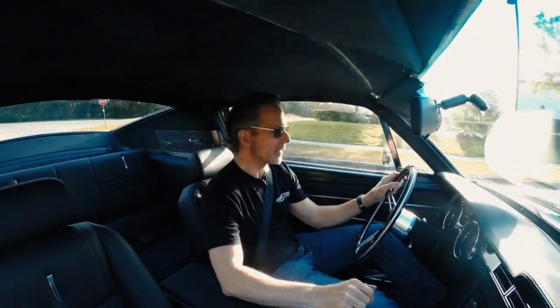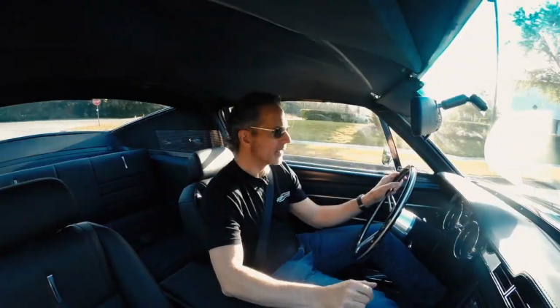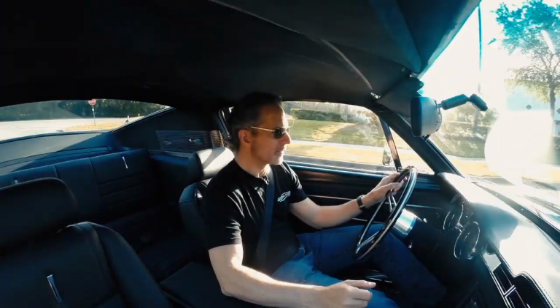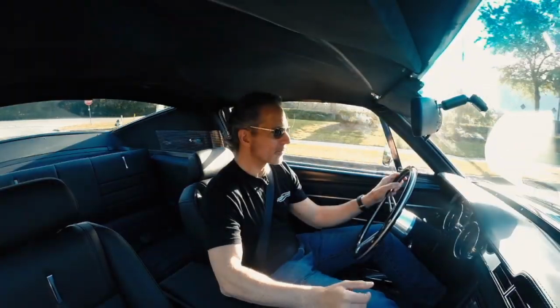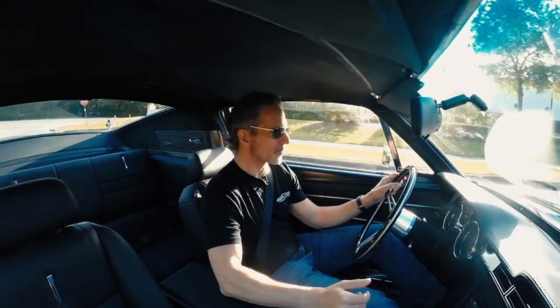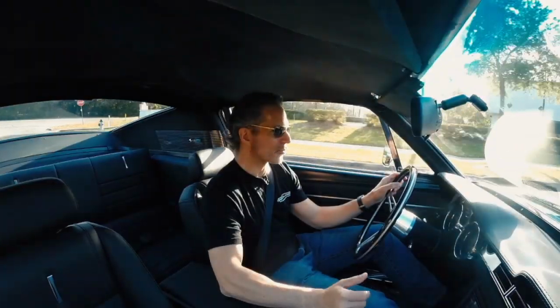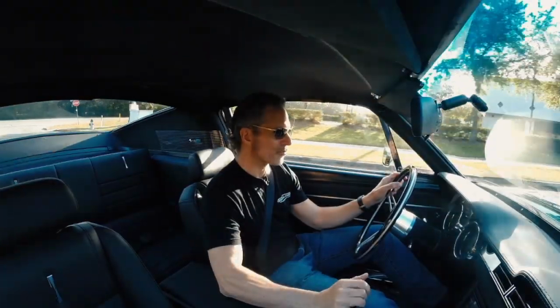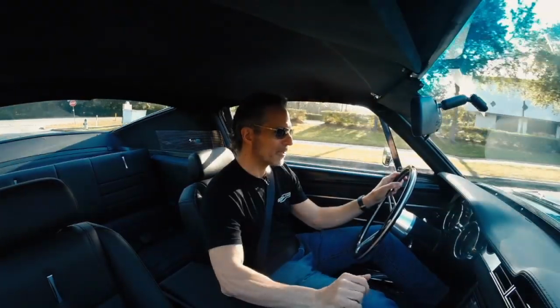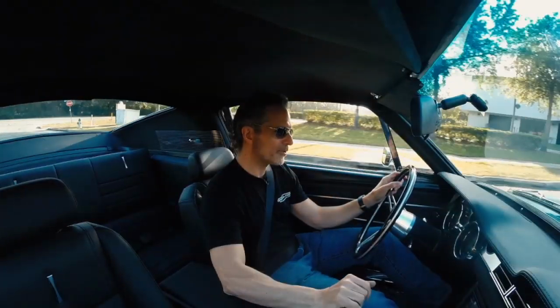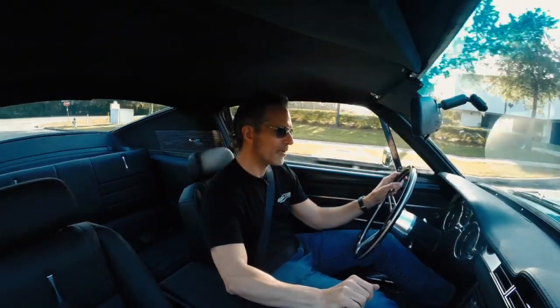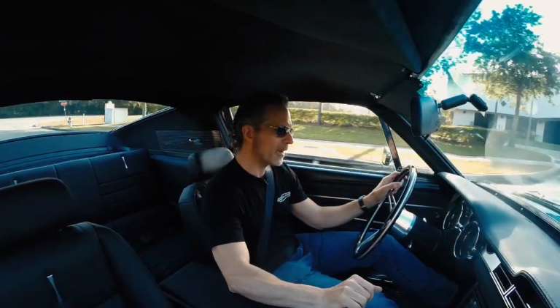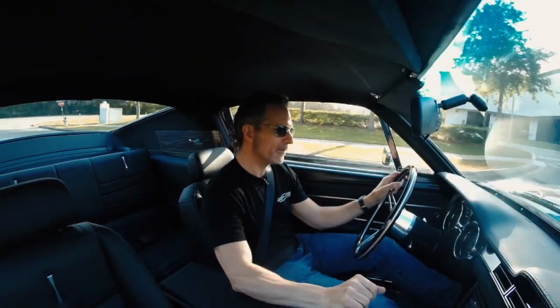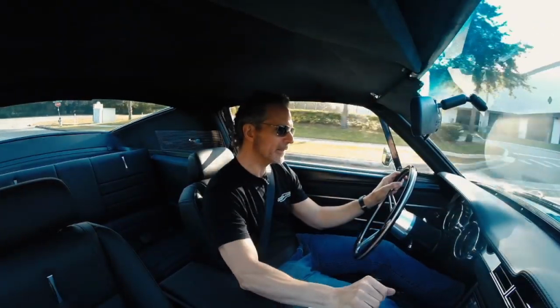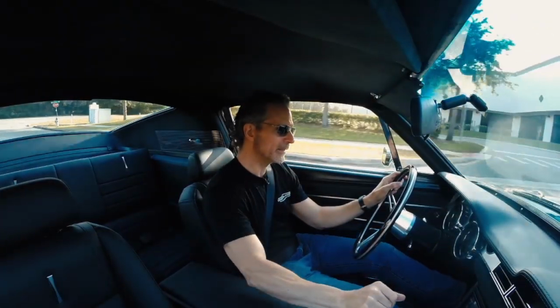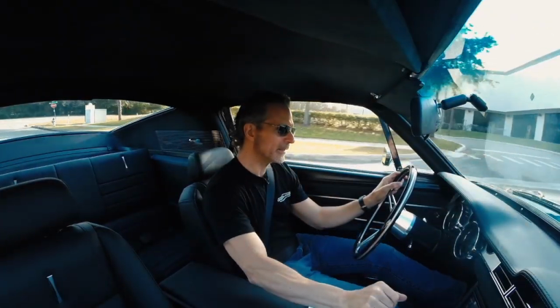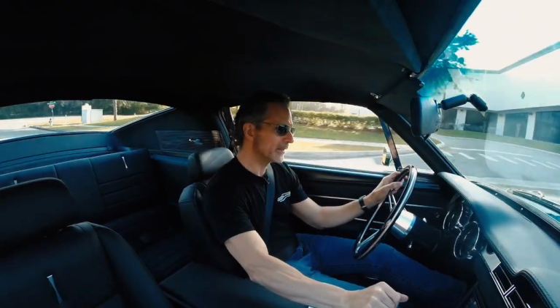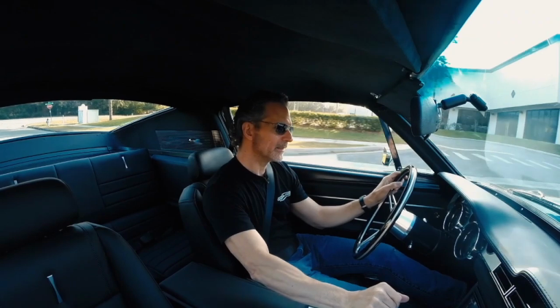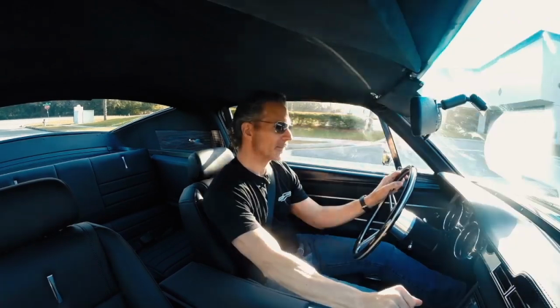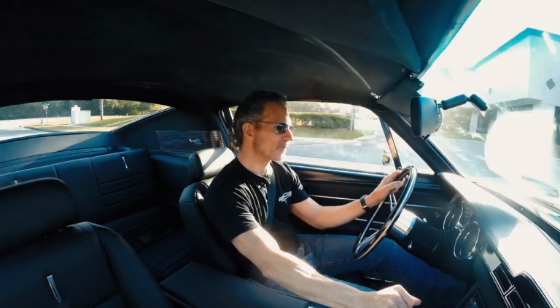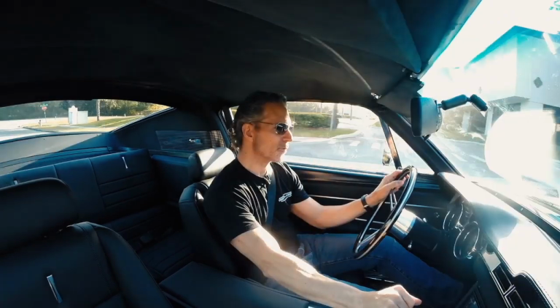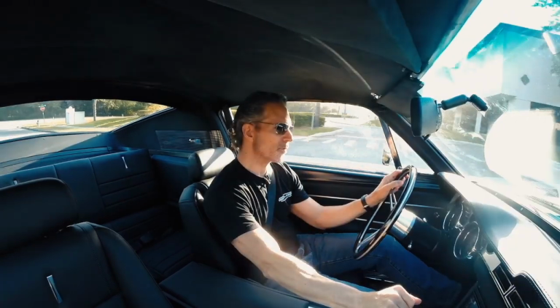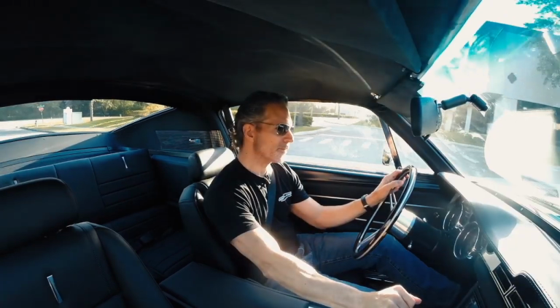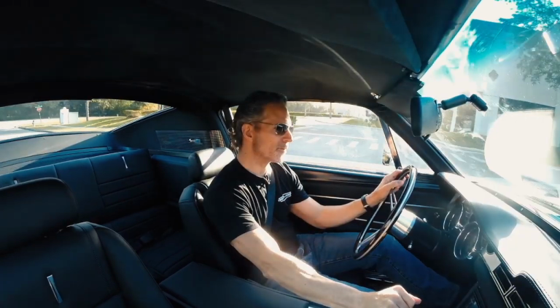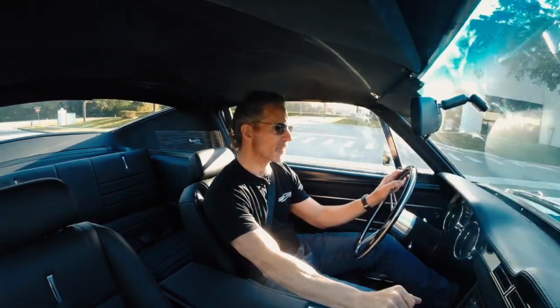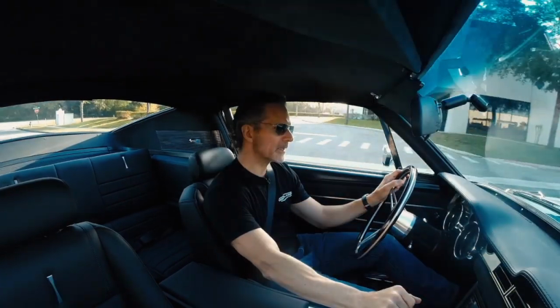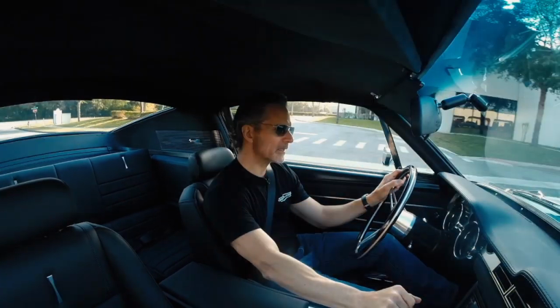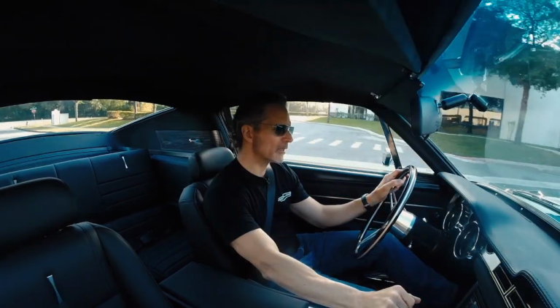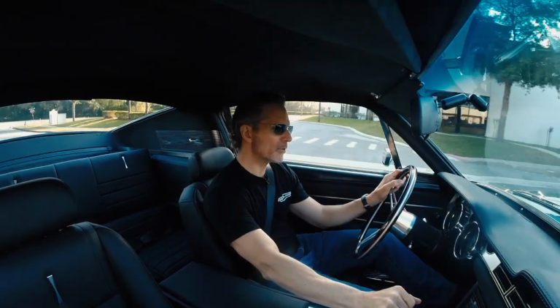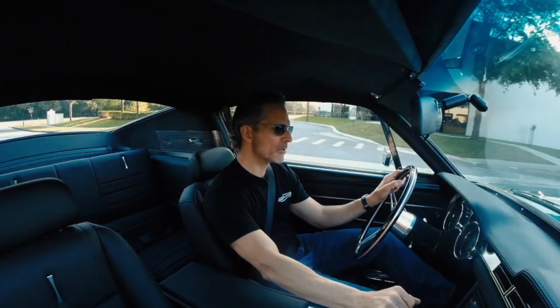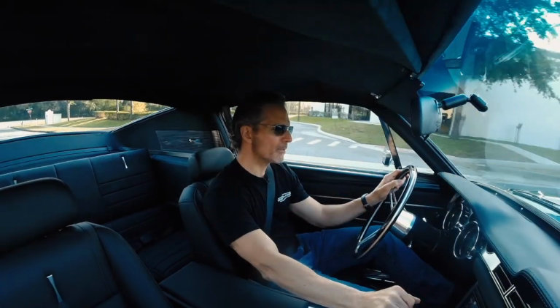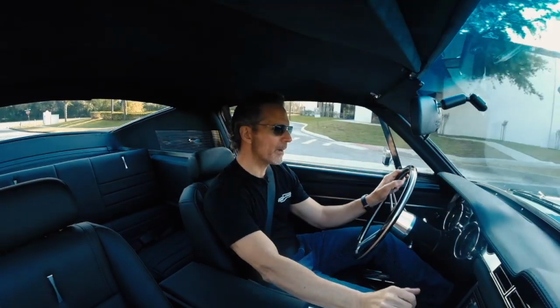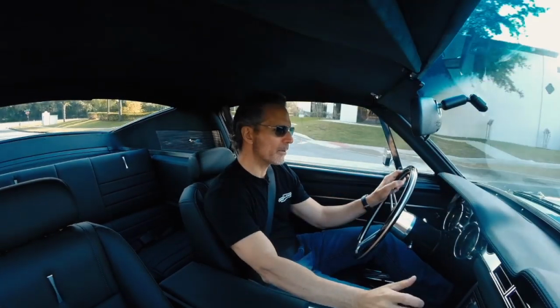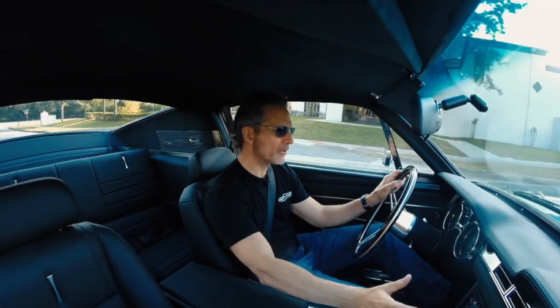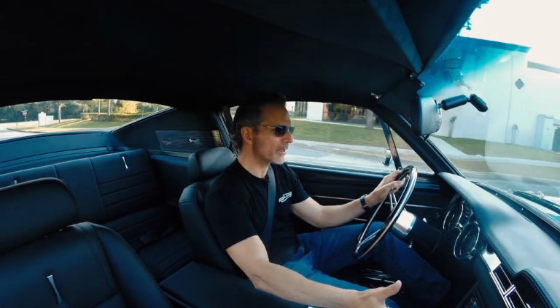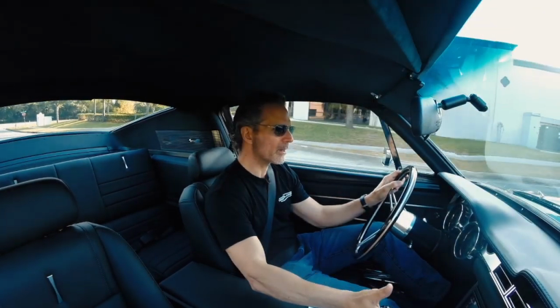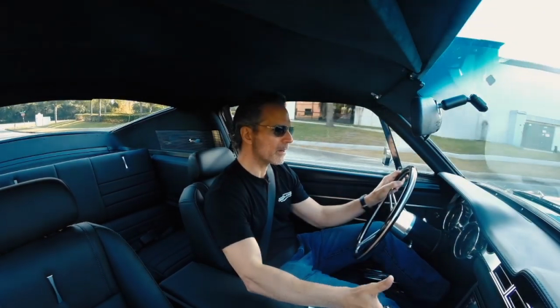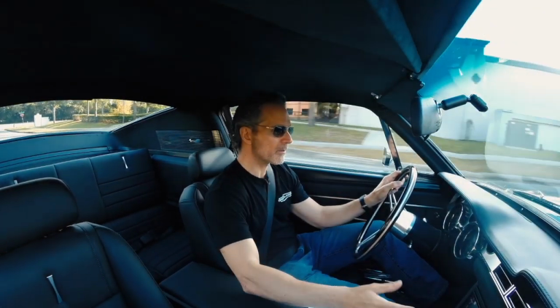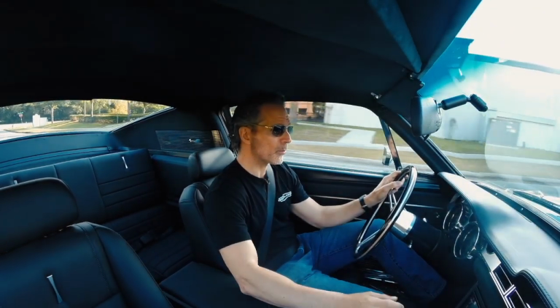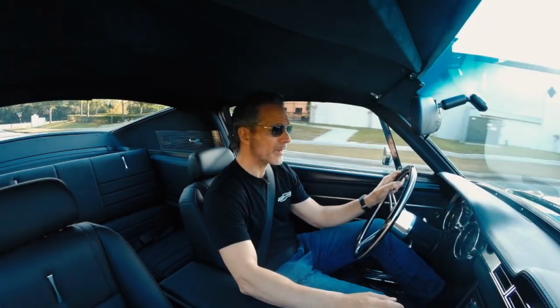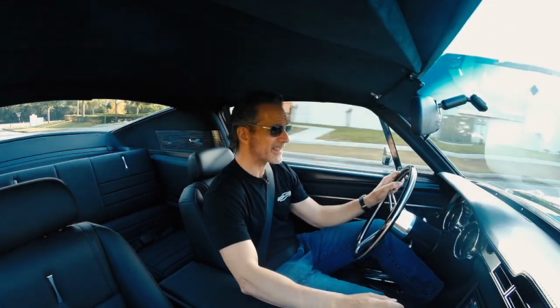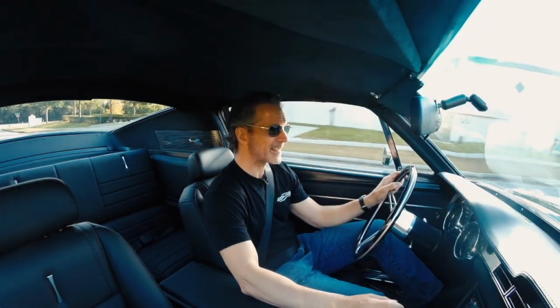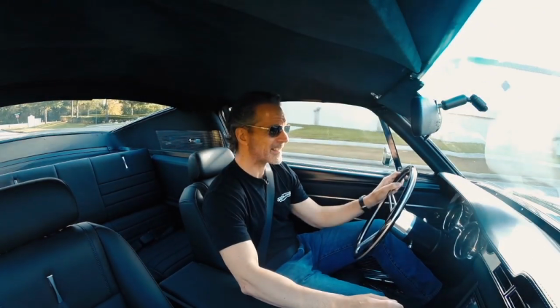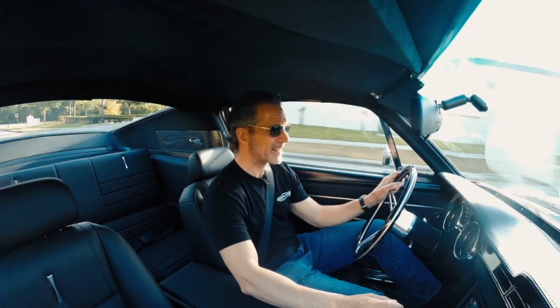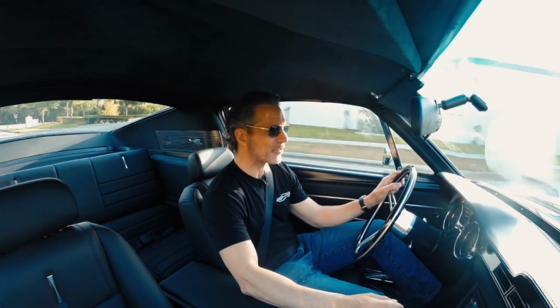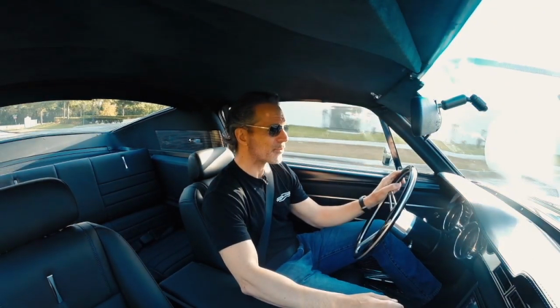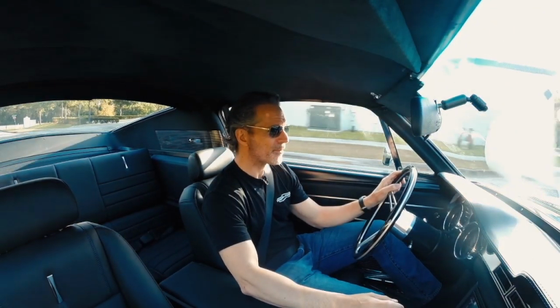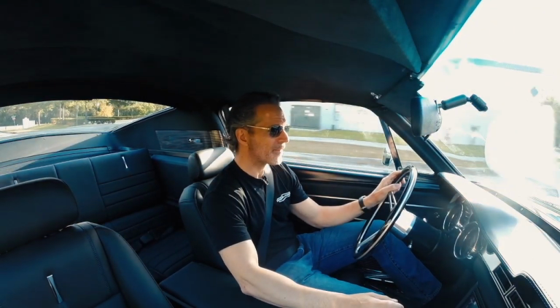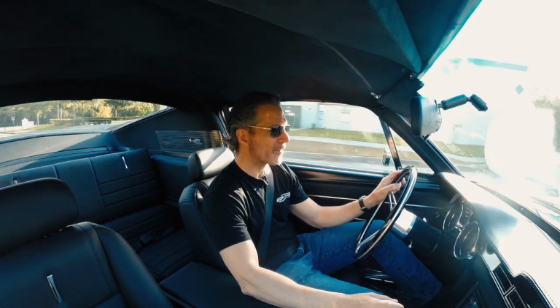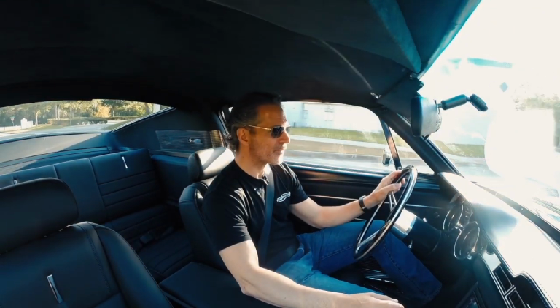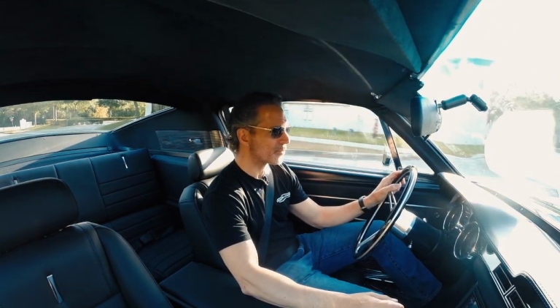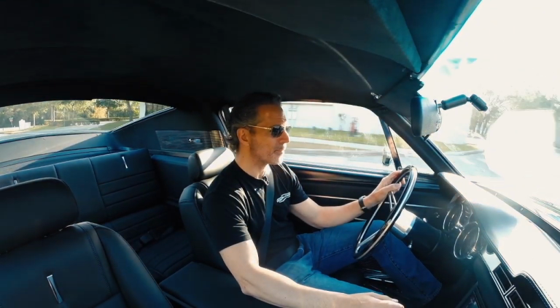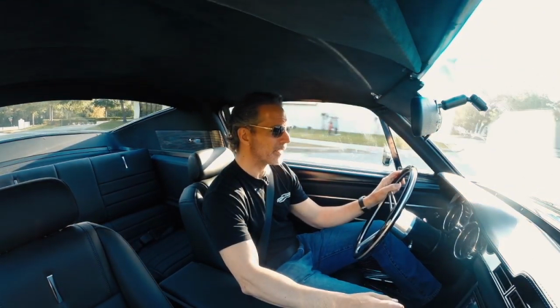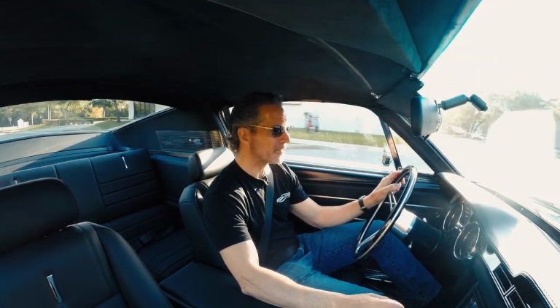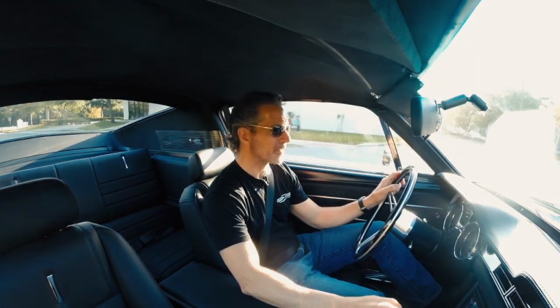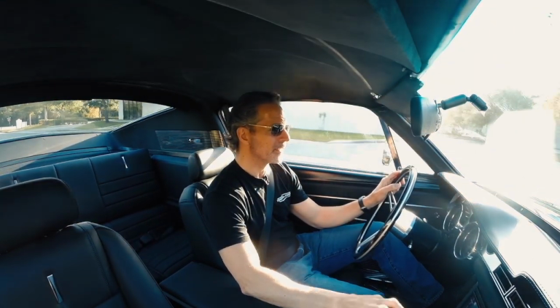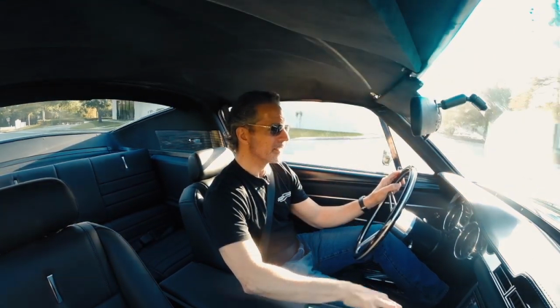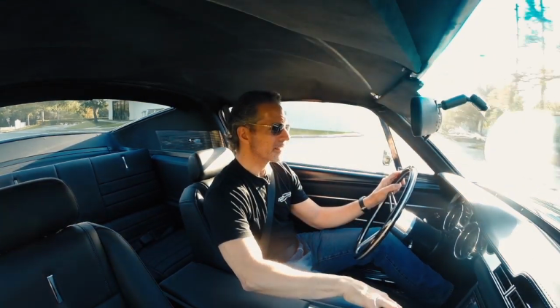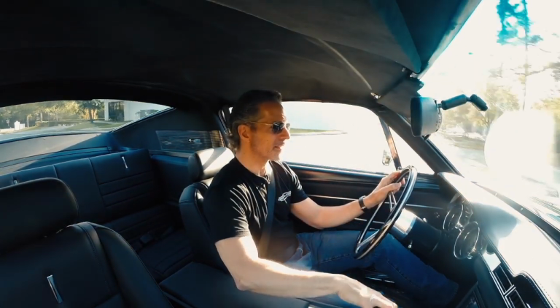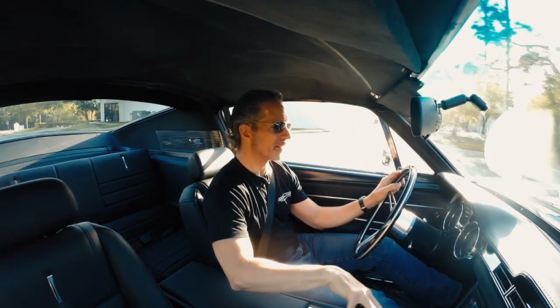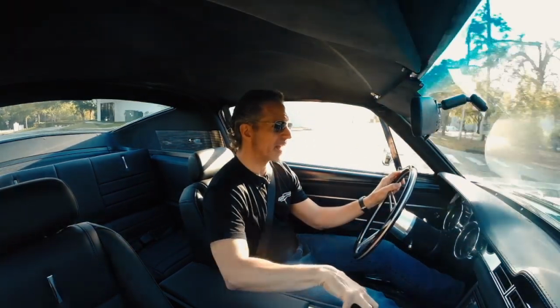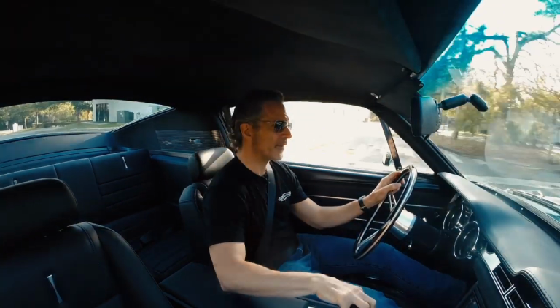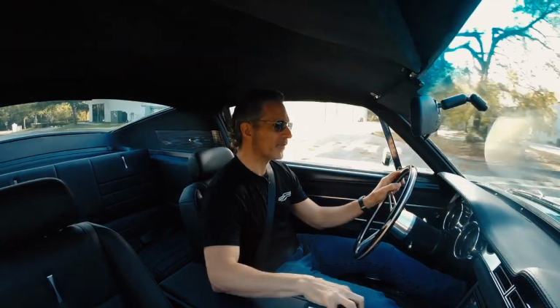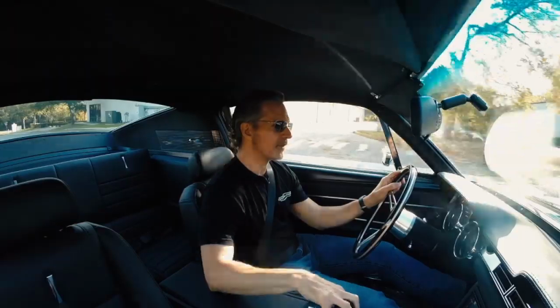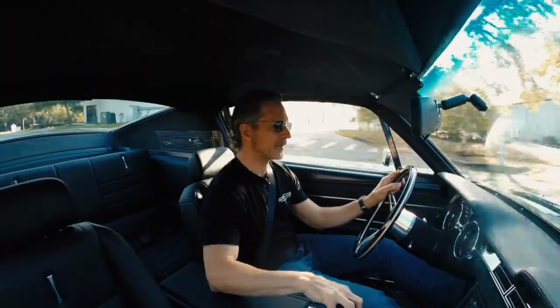For street driving, 460 horsepower in a car that weighs less than 3,500 pounds — it's a lot of fun.